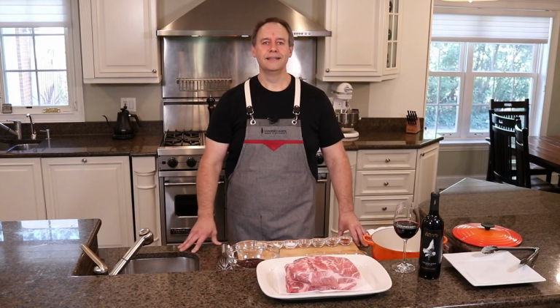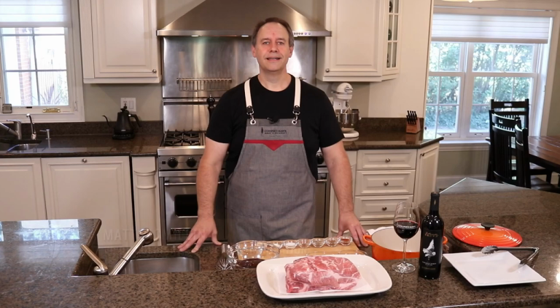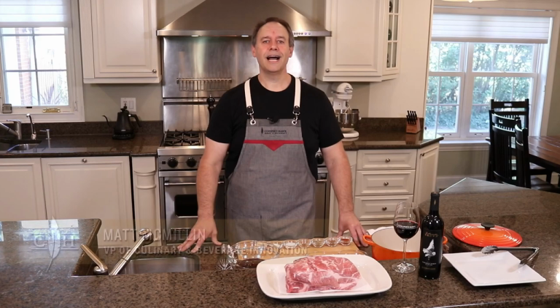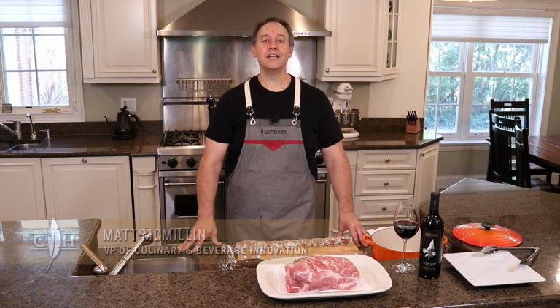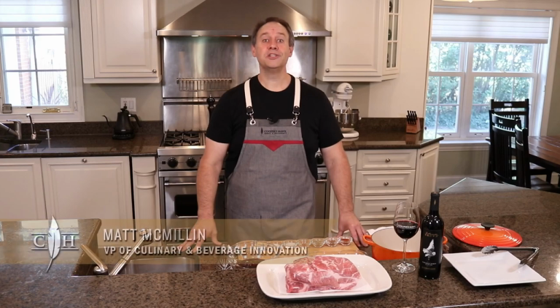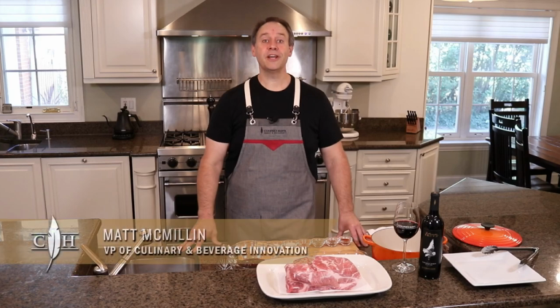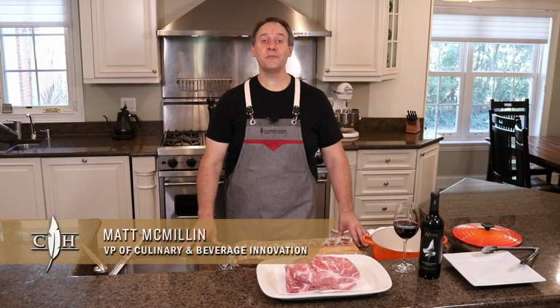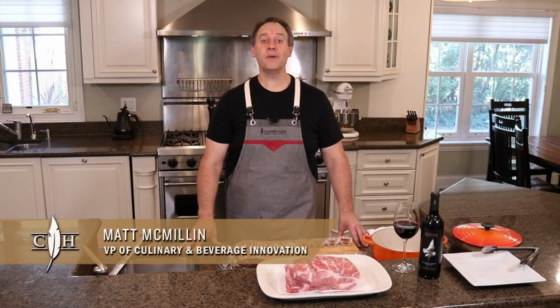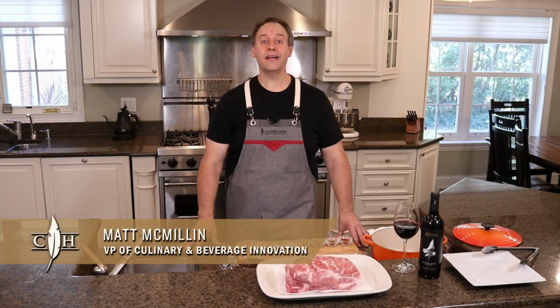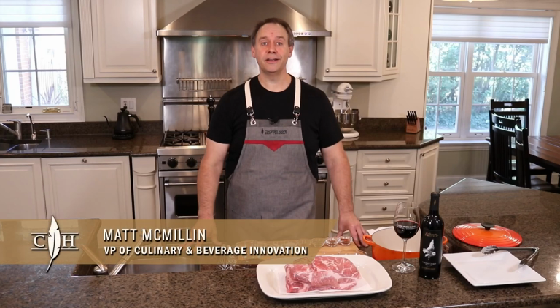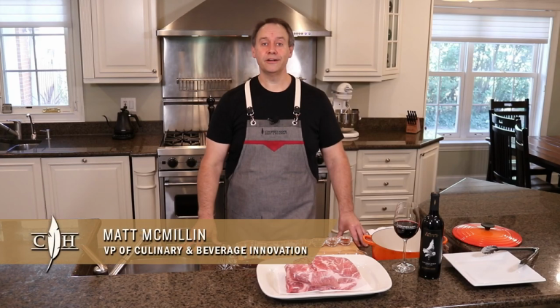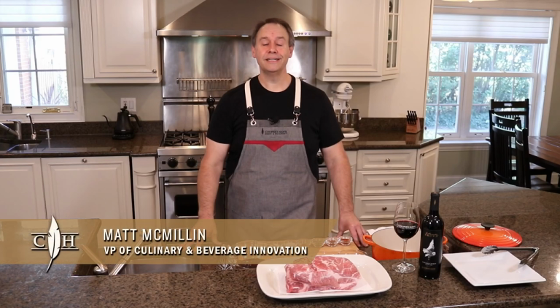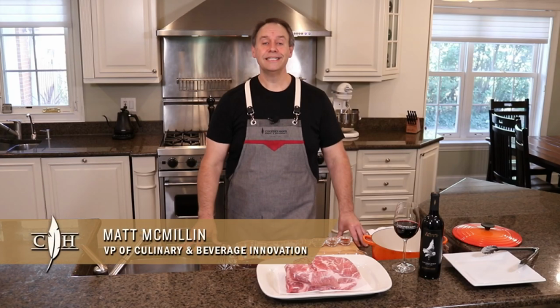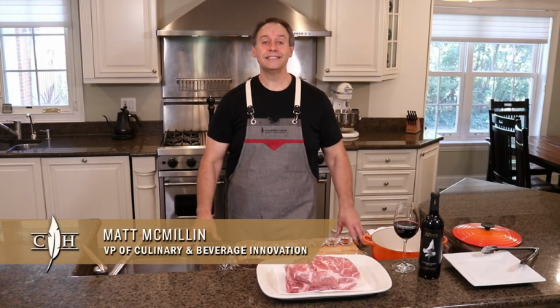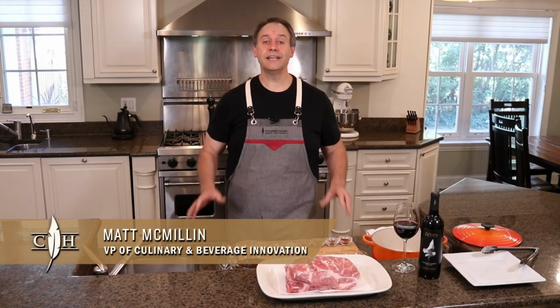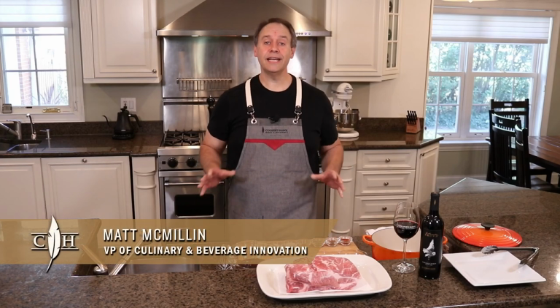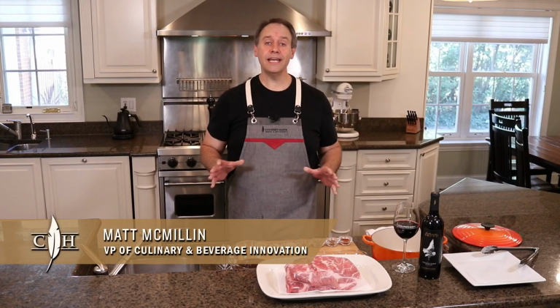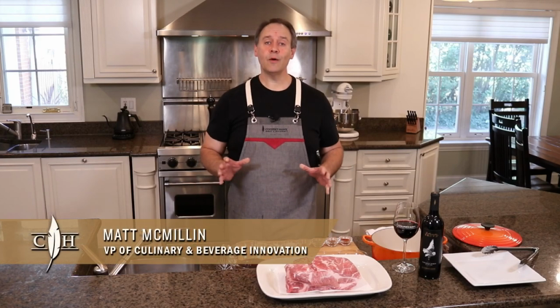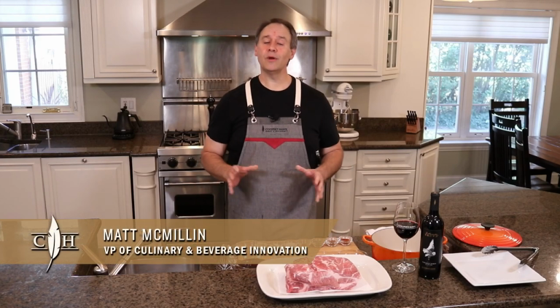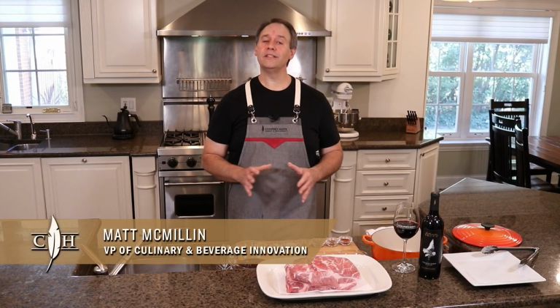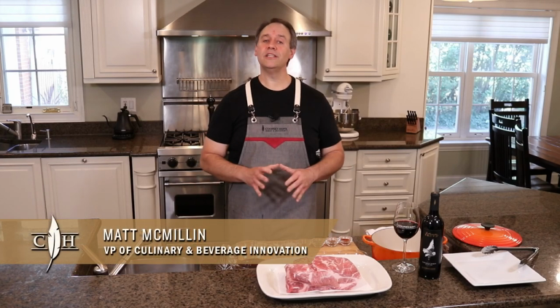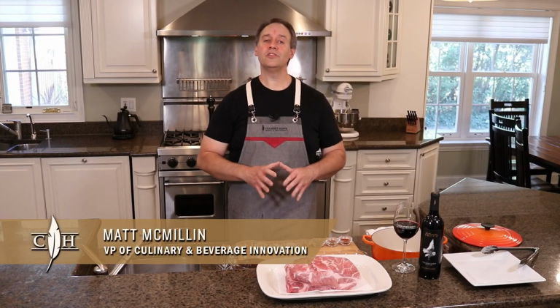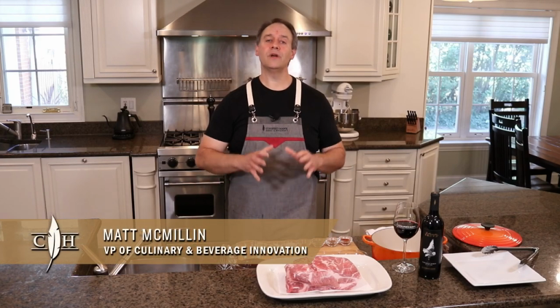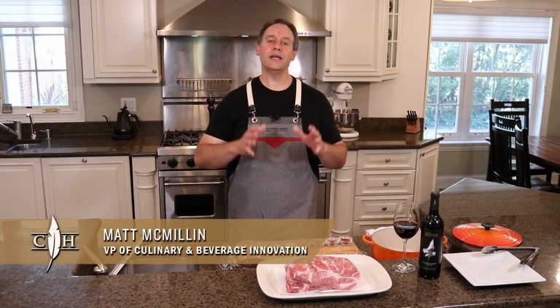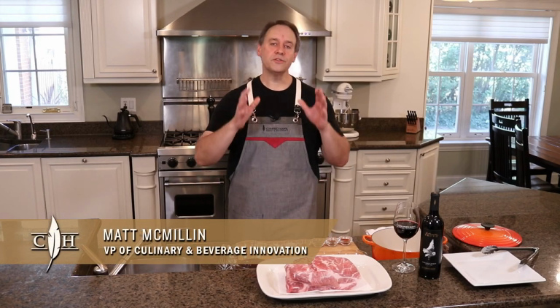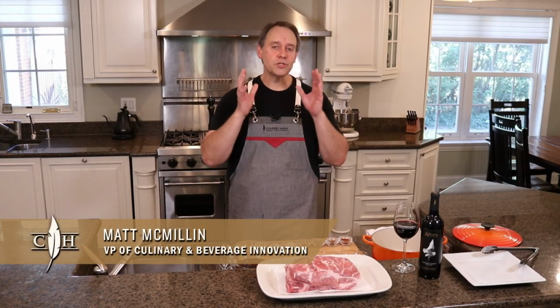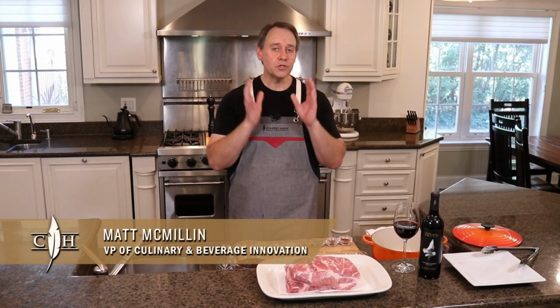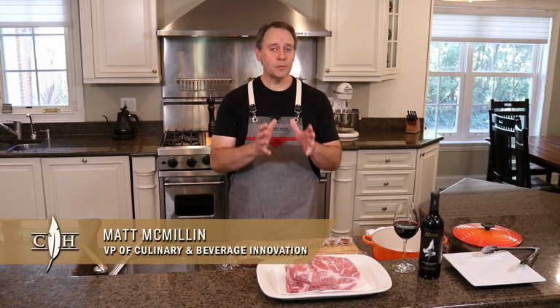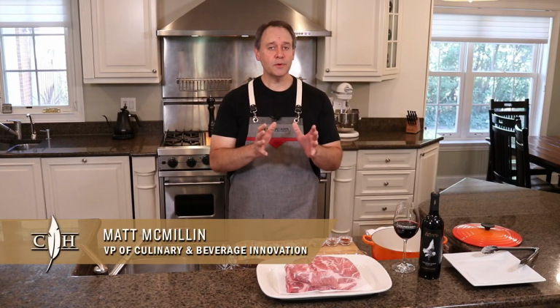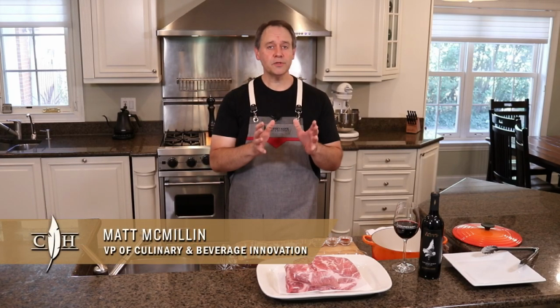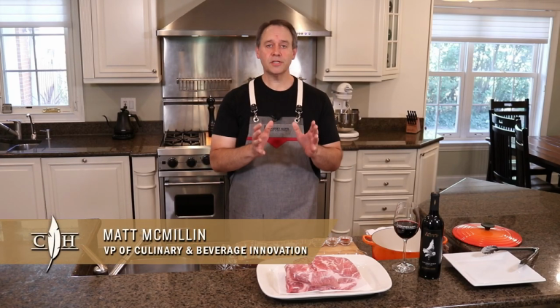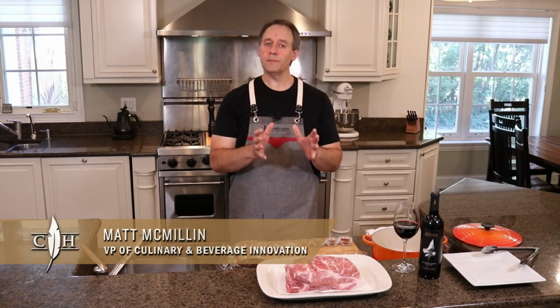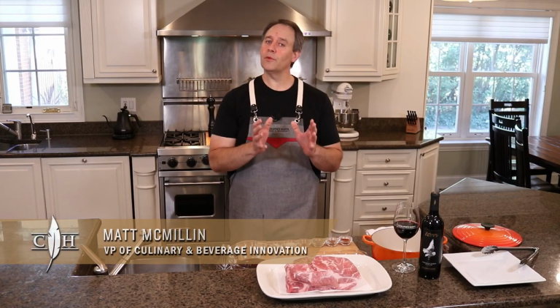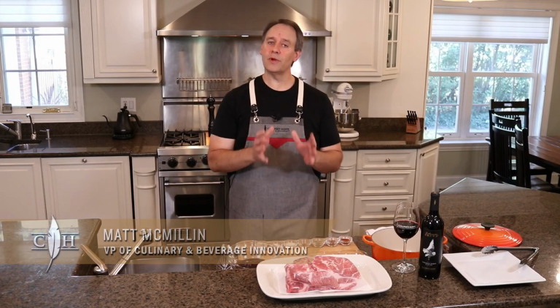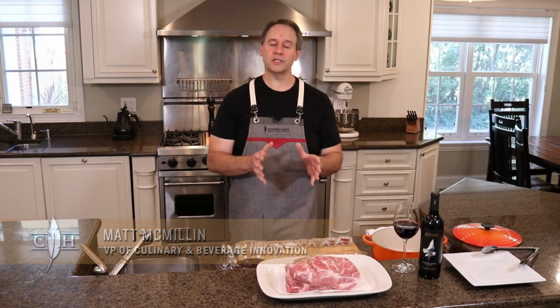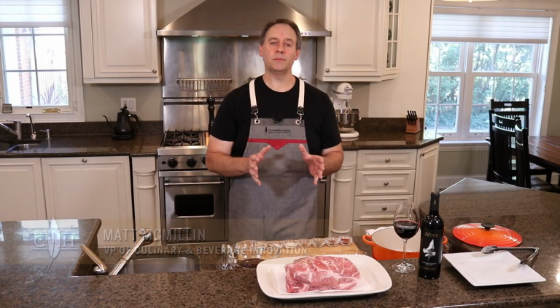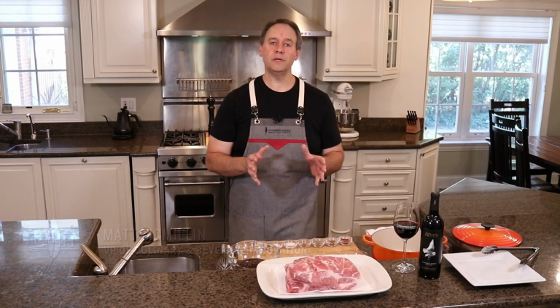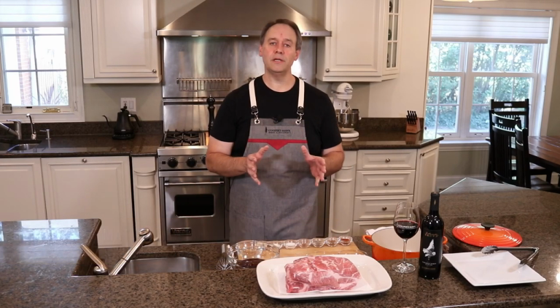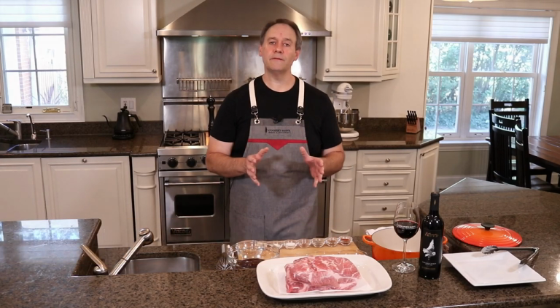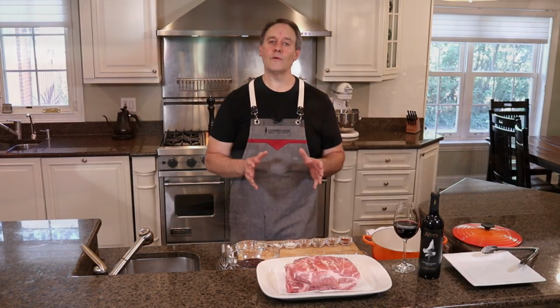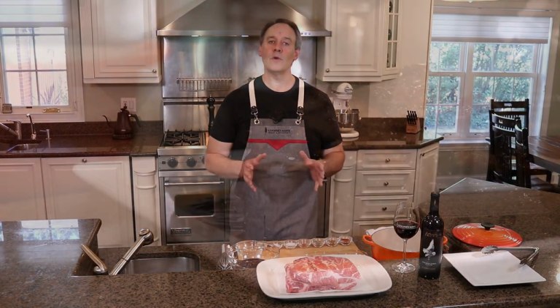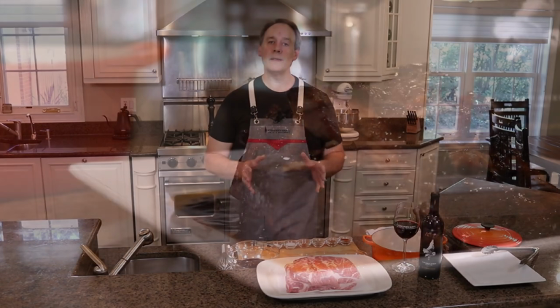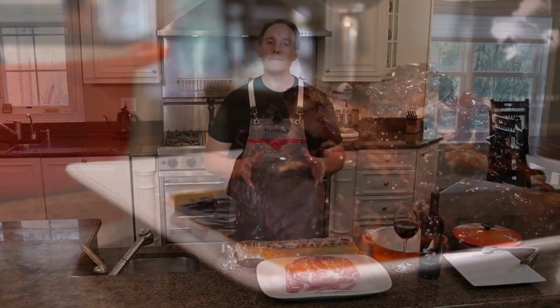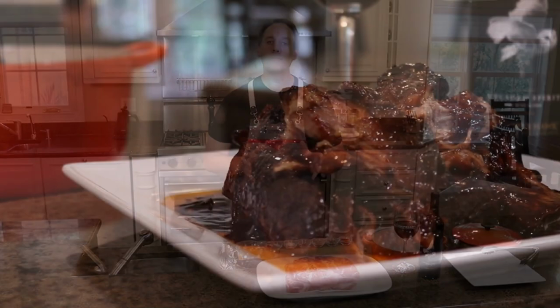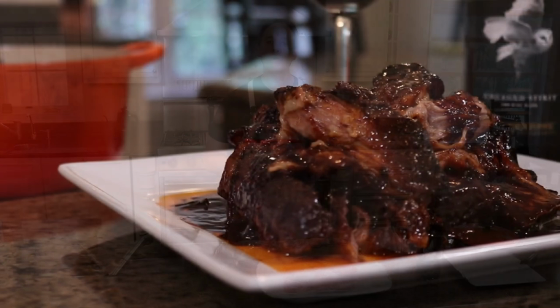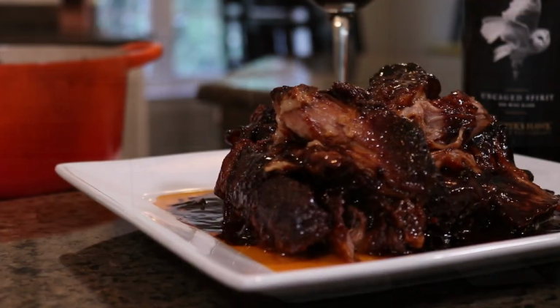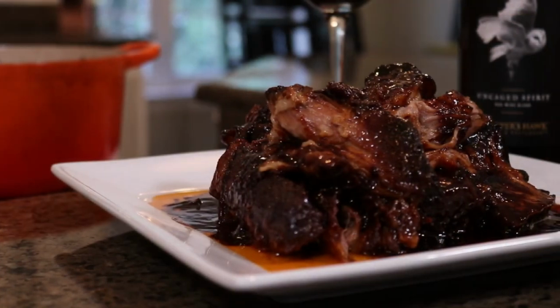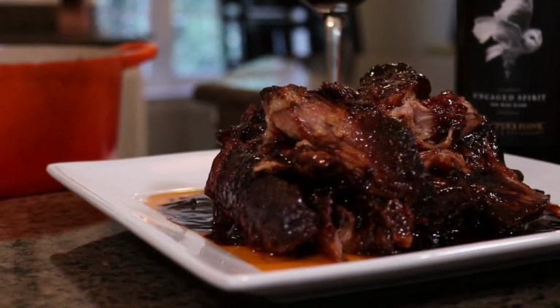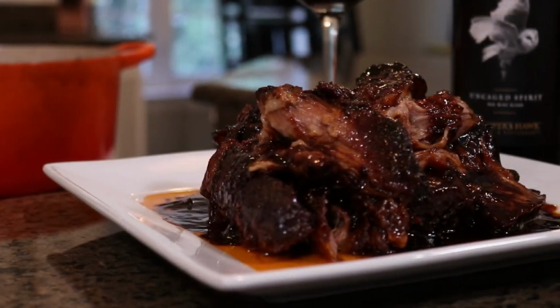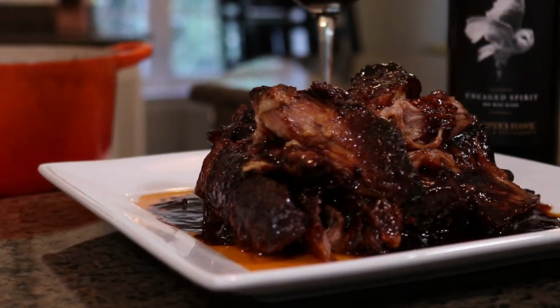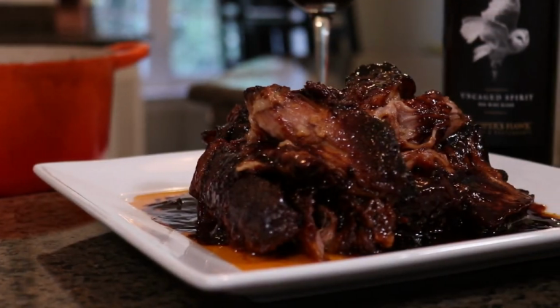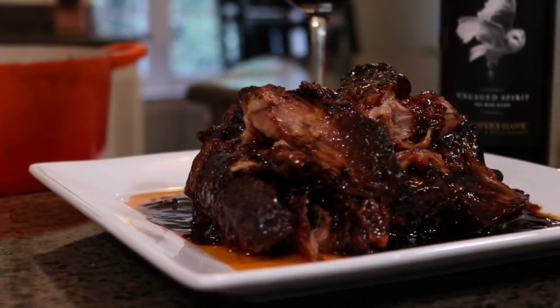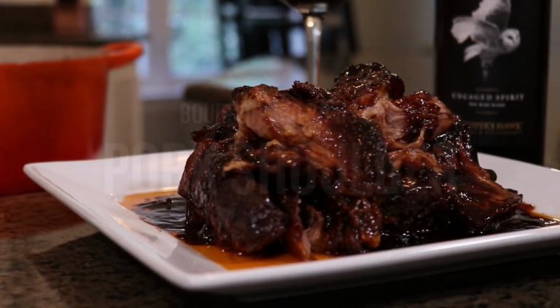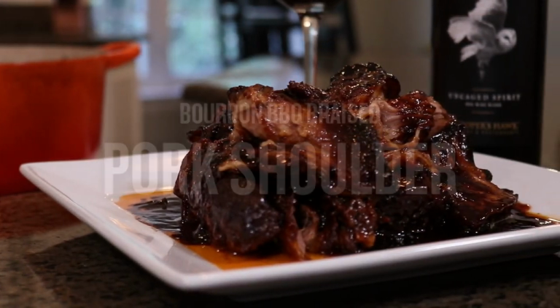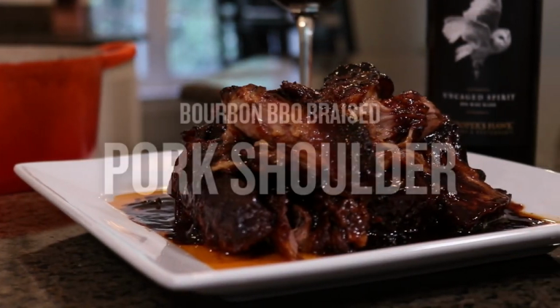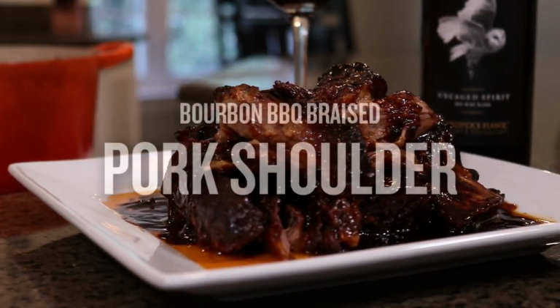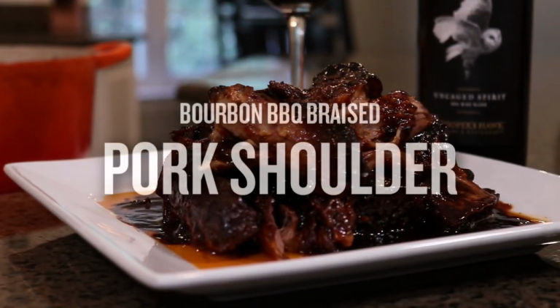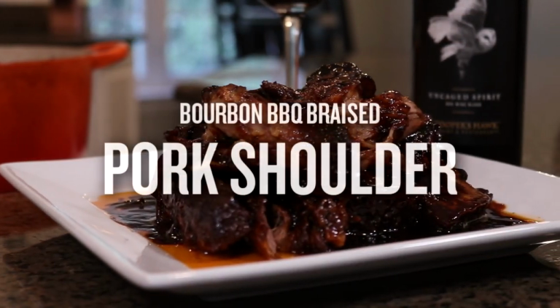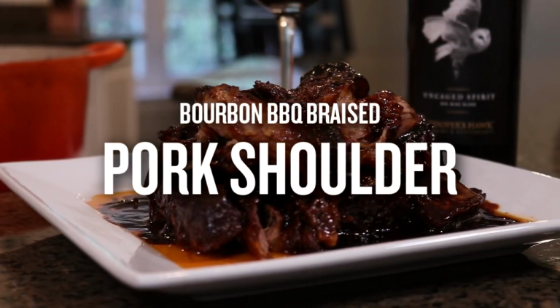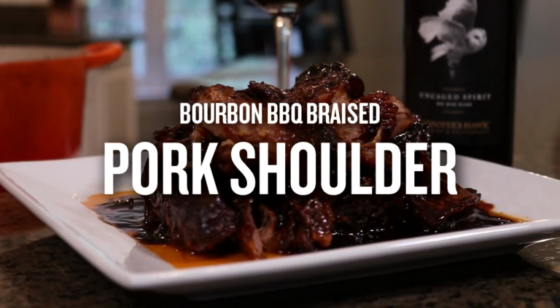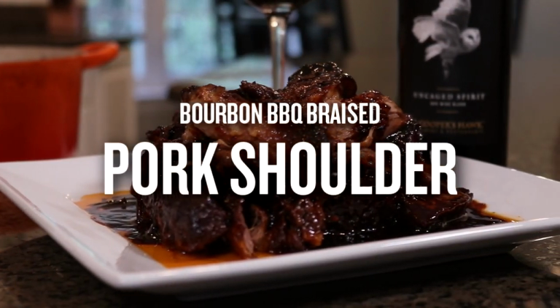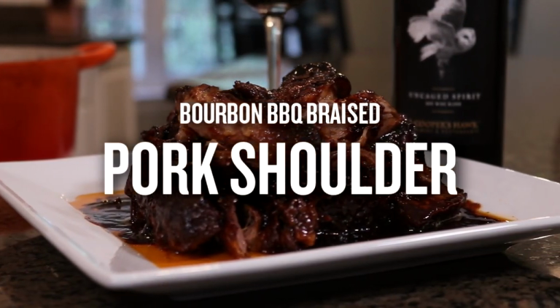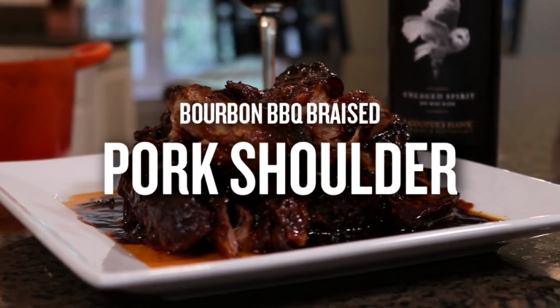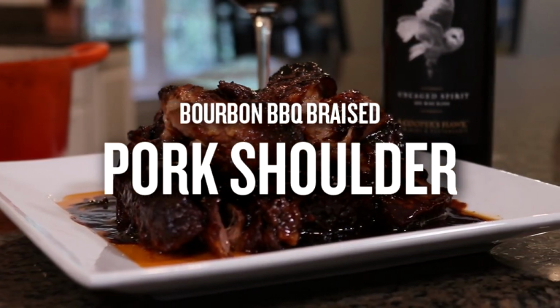Hi, Chef Matt here. Today I want to teach you a super simple recipe for a bourbon barbecue braised pork shoulder.